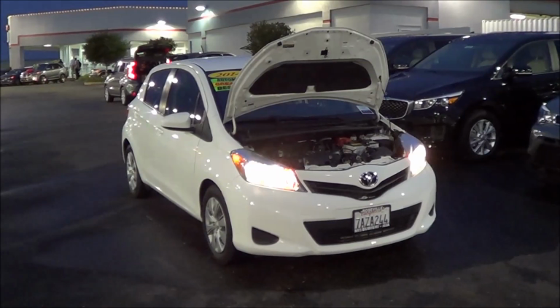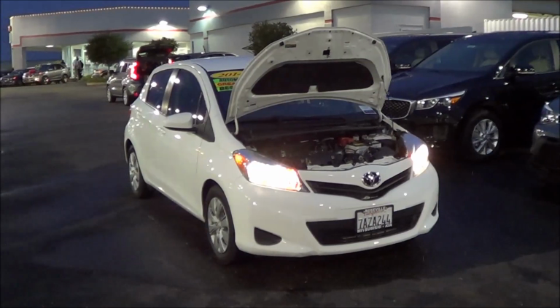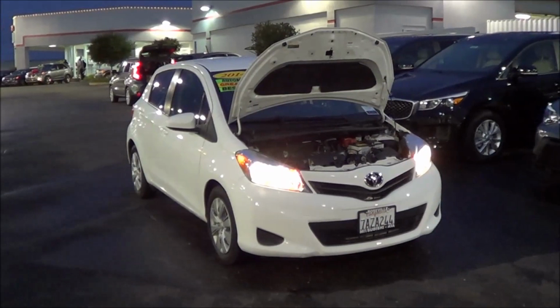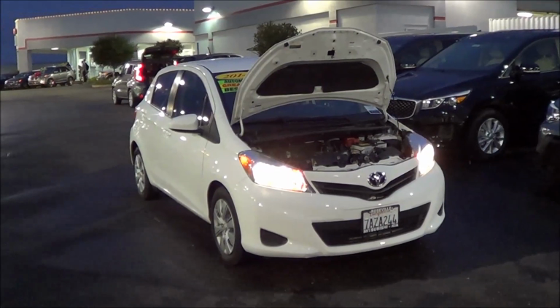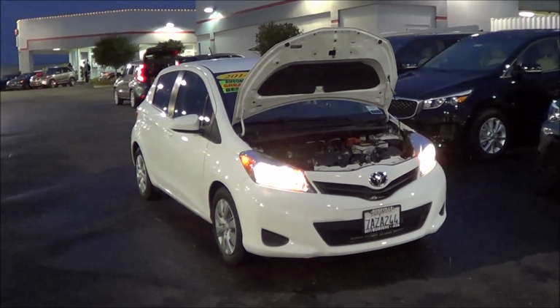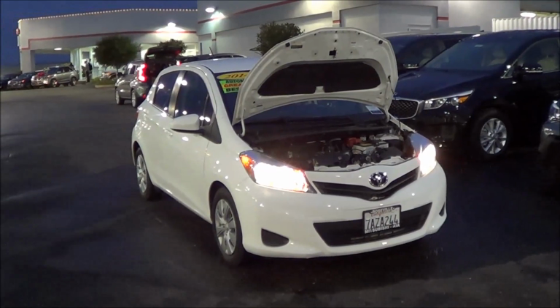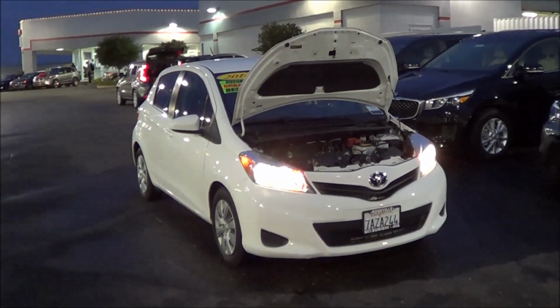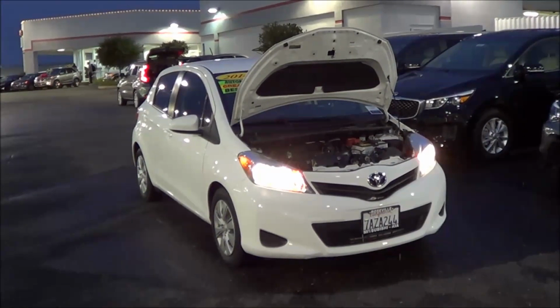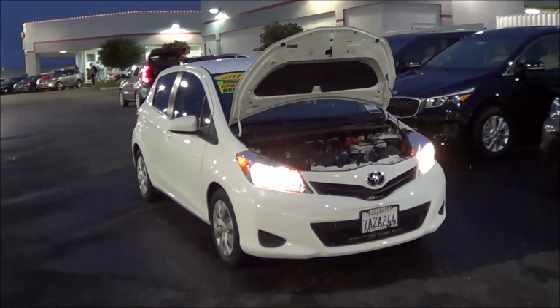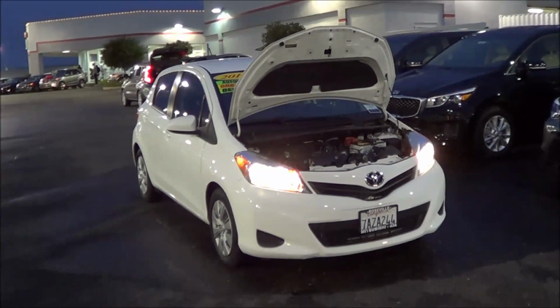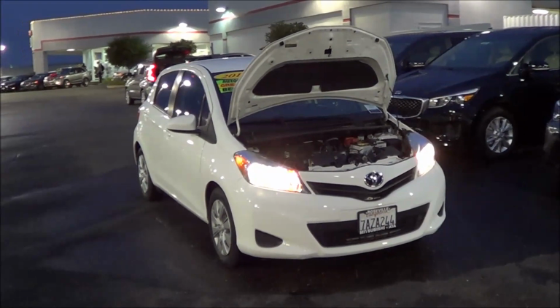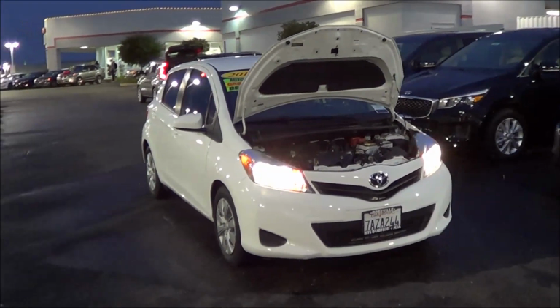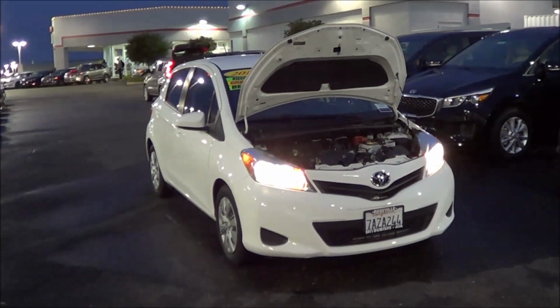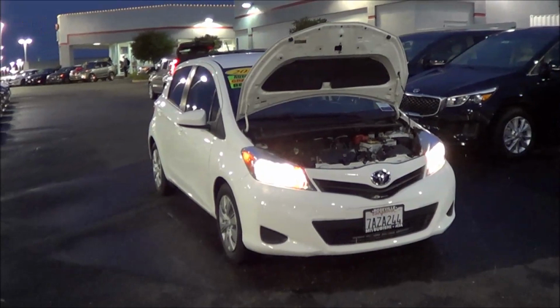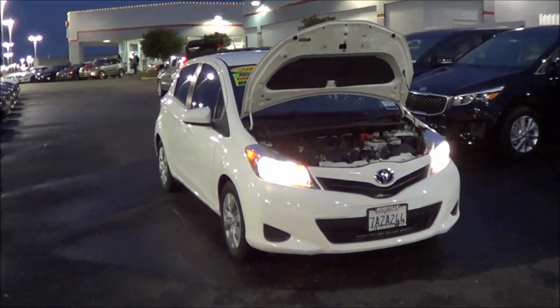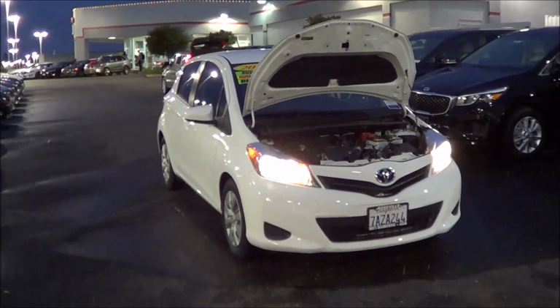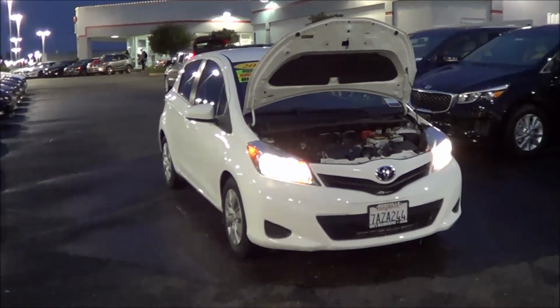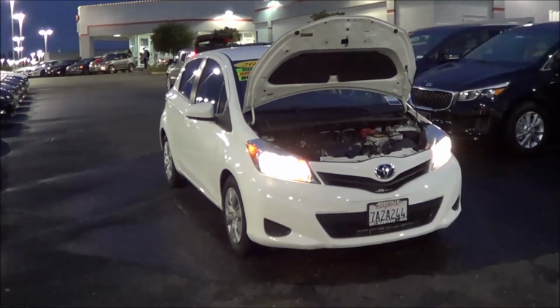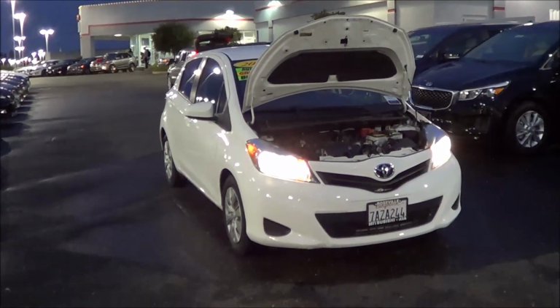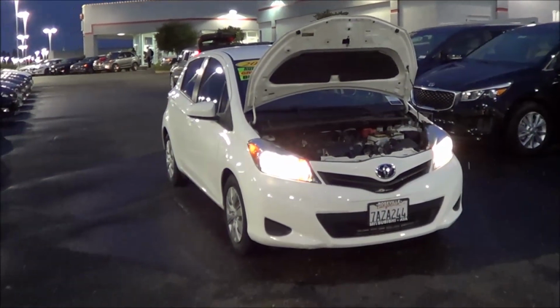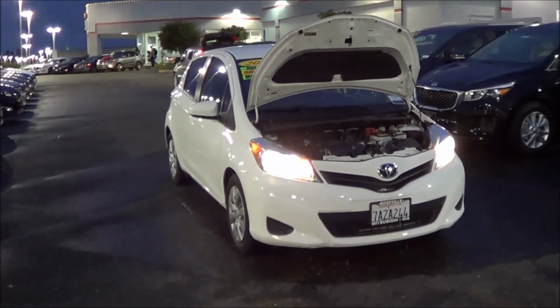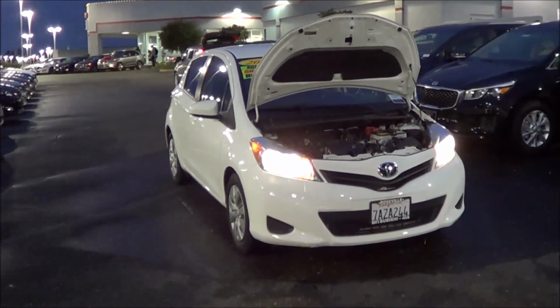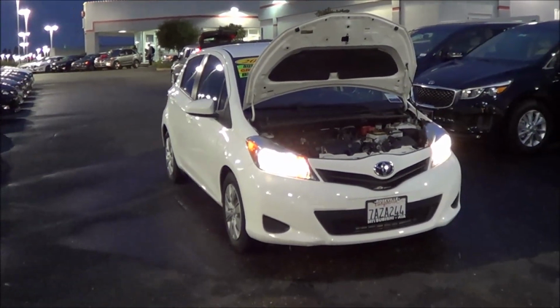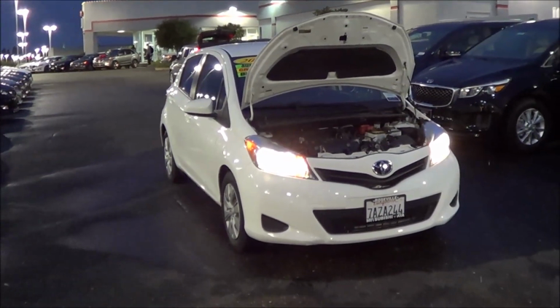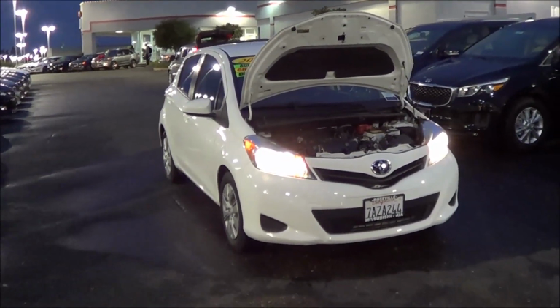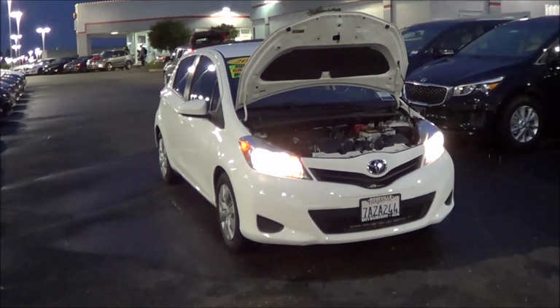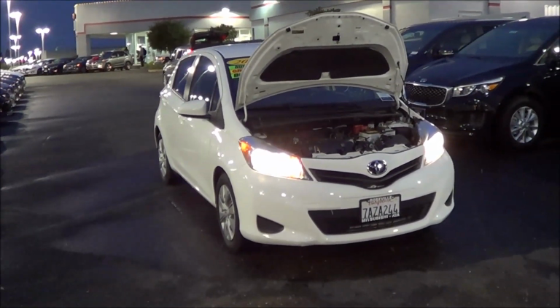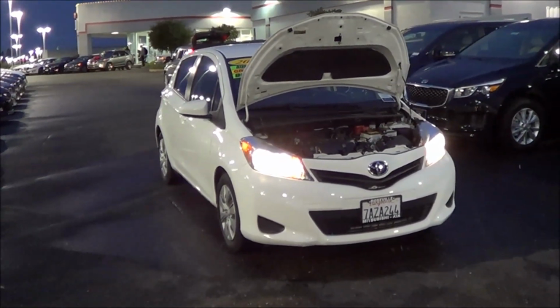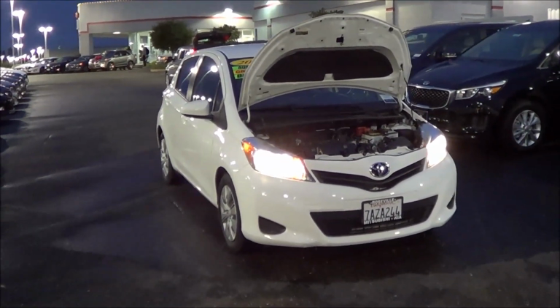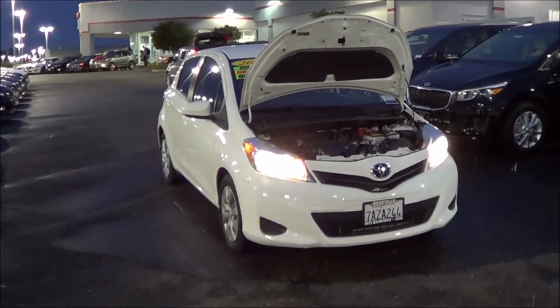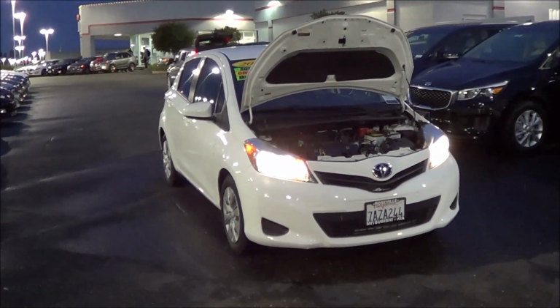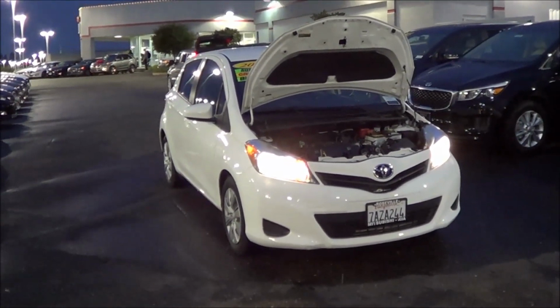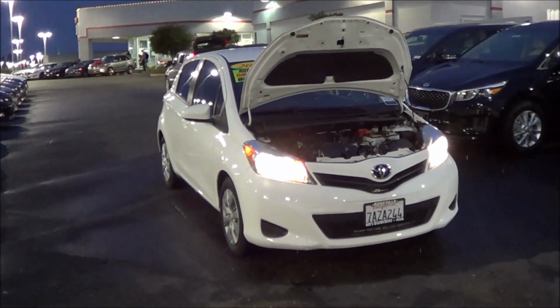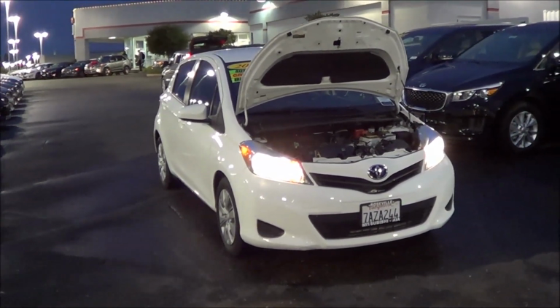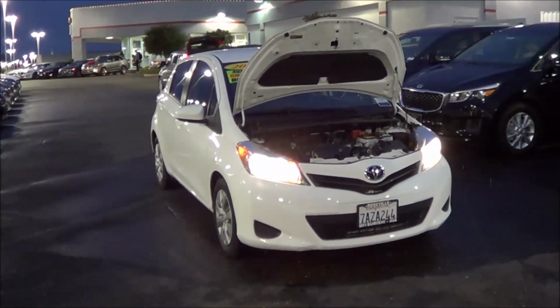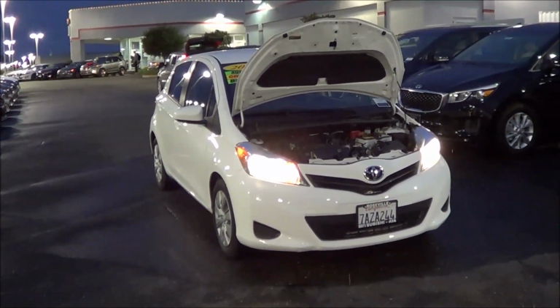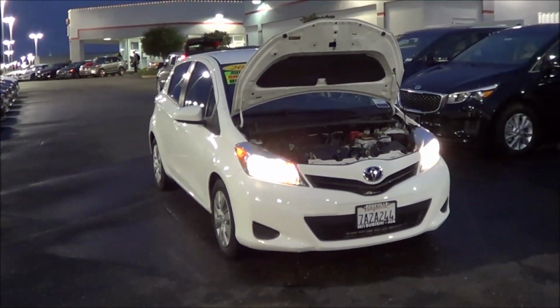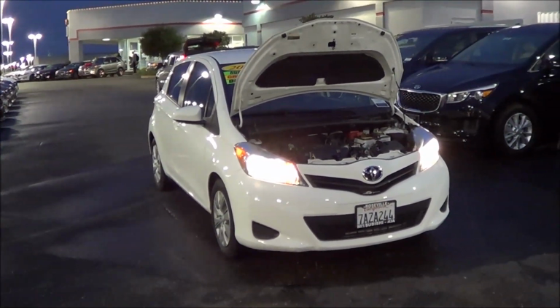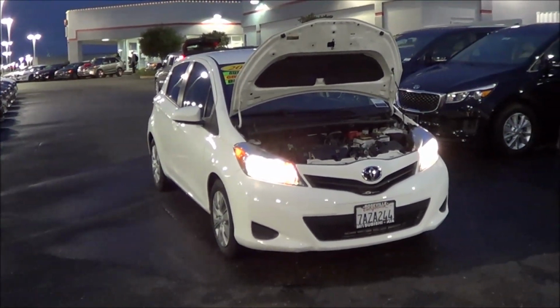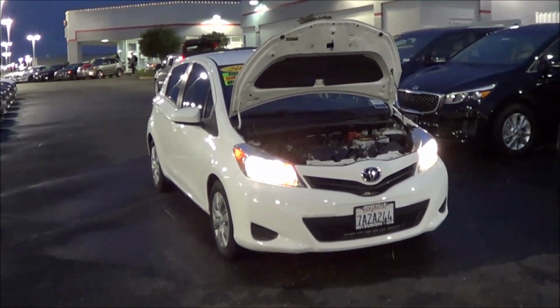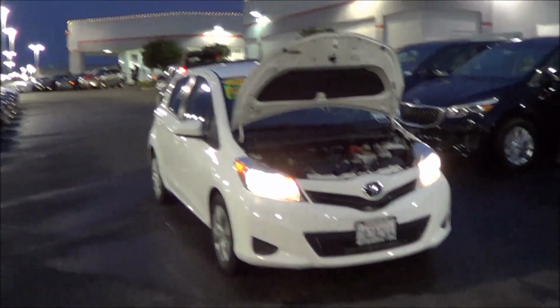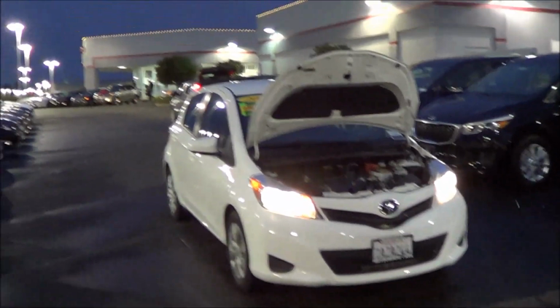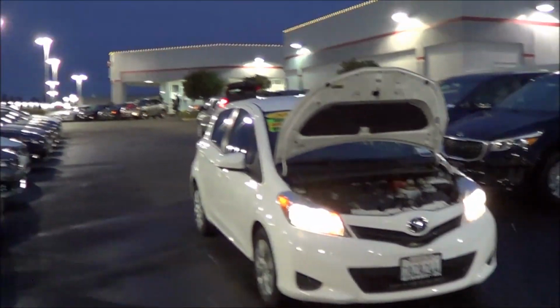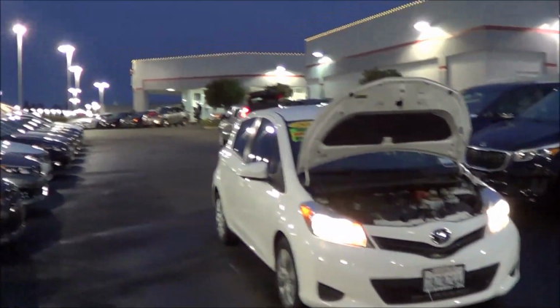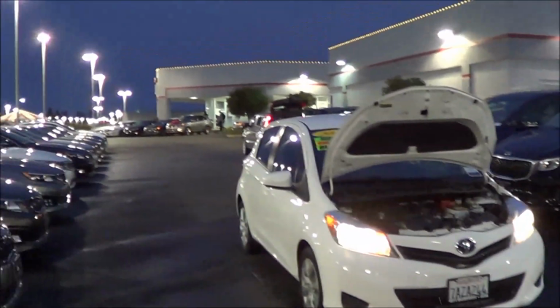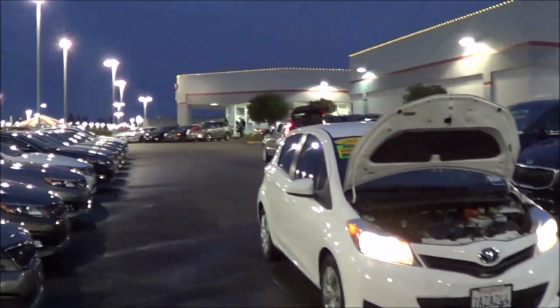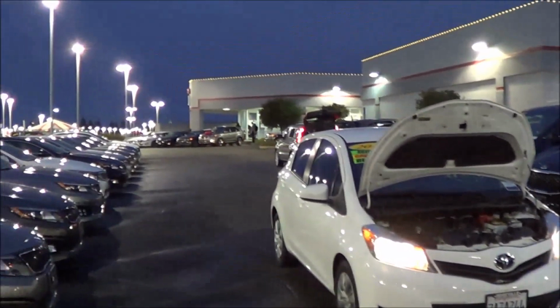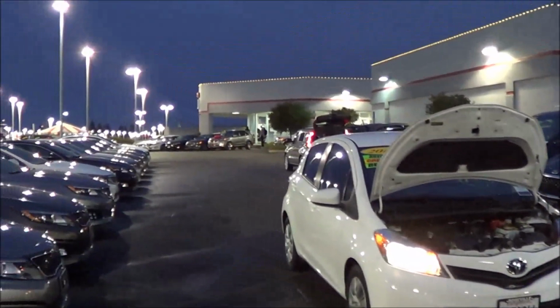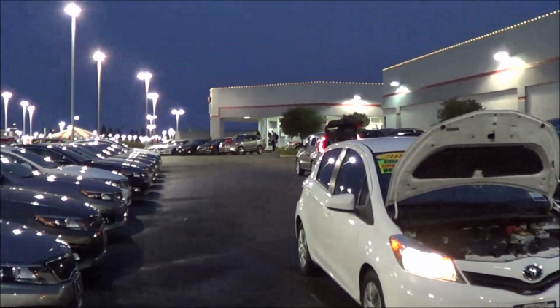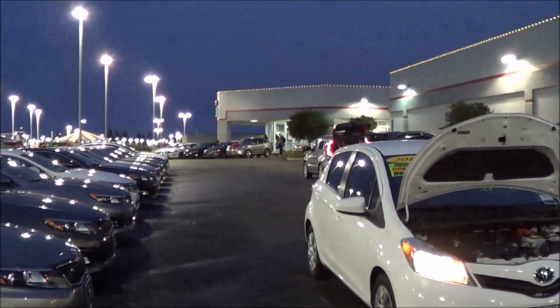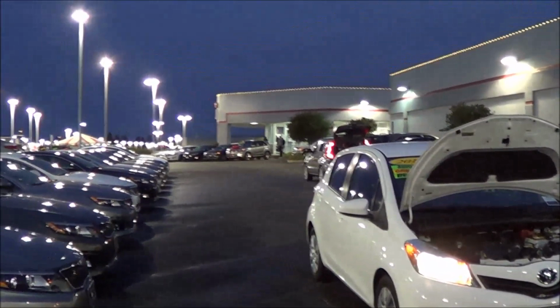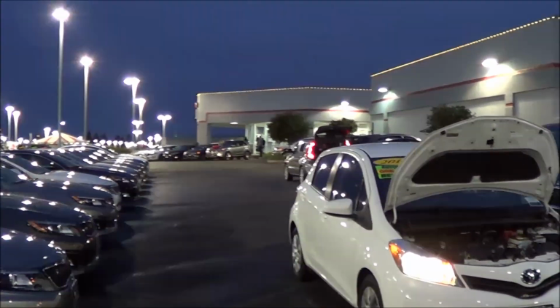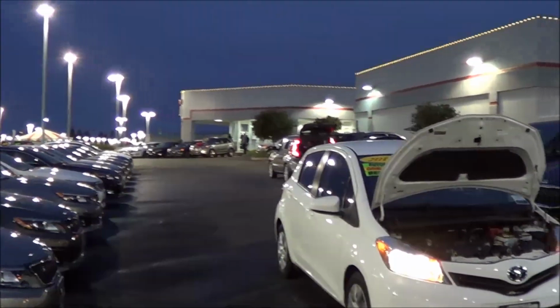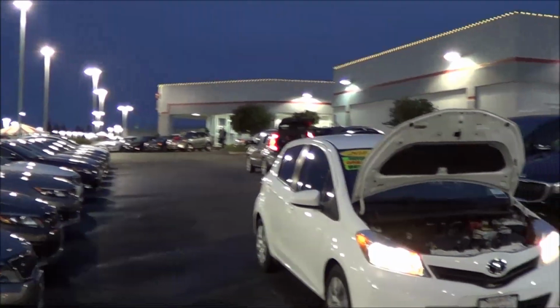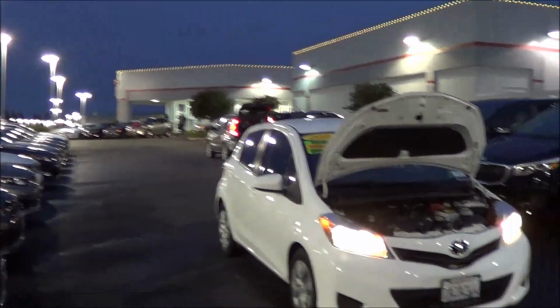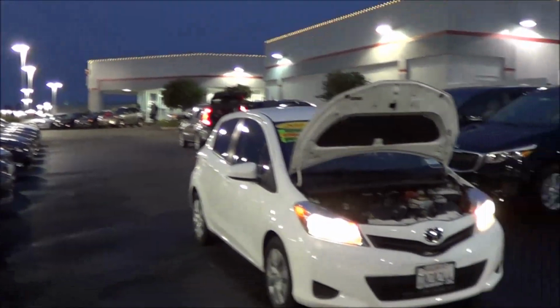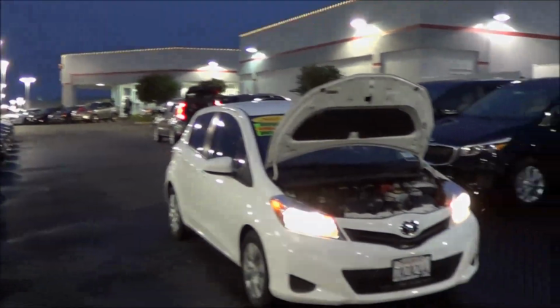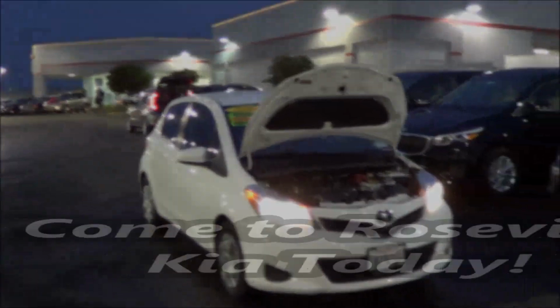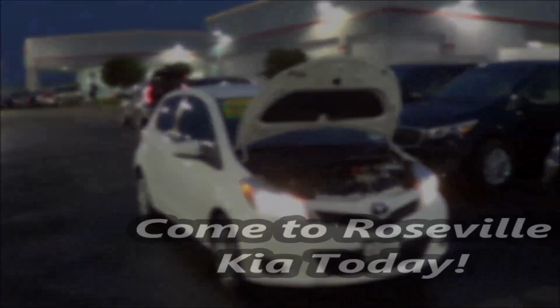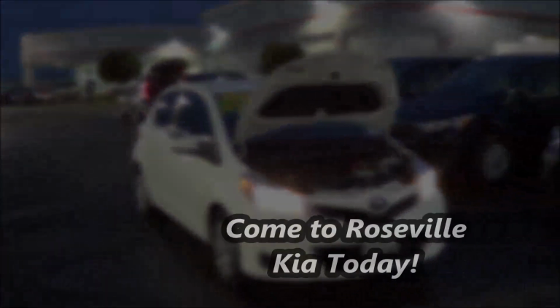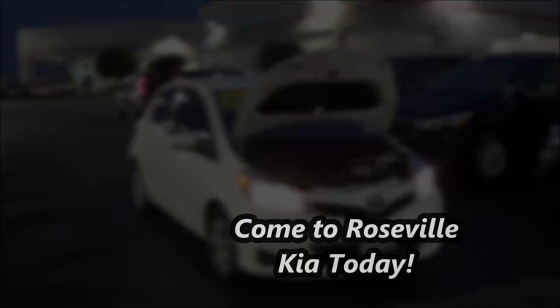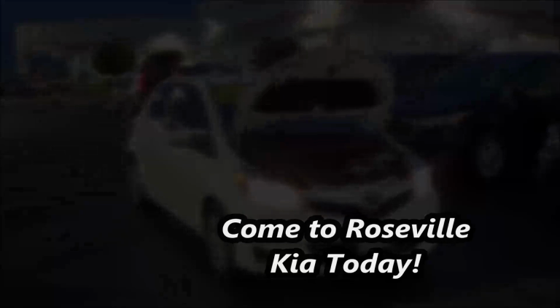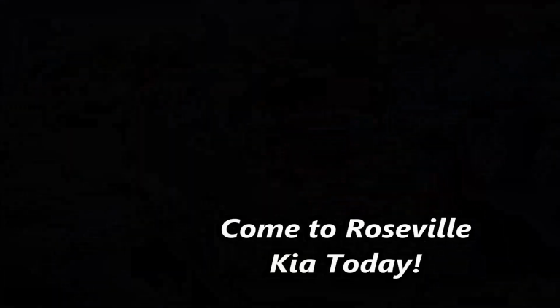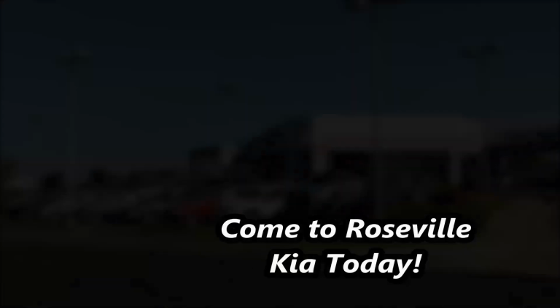So if you like this 2014 Toyota Yaris, be sure to come down to Roseville Kia, located in the Roseville Auto Mall.